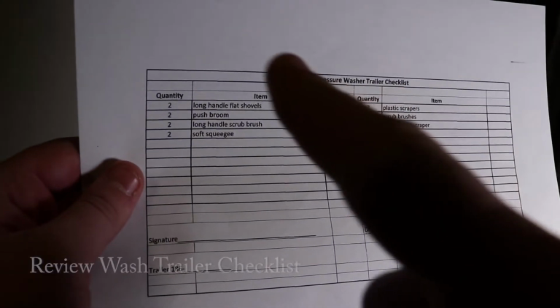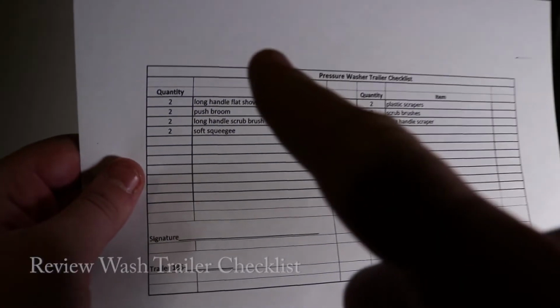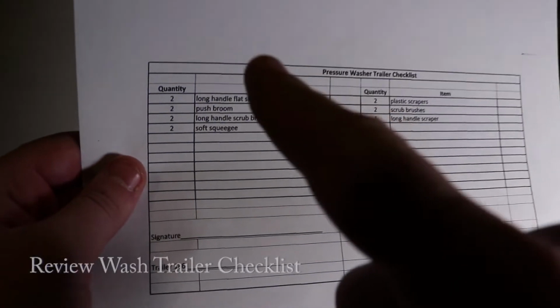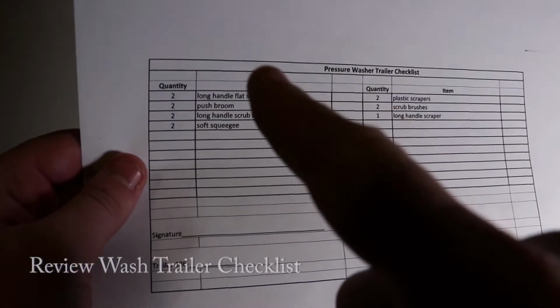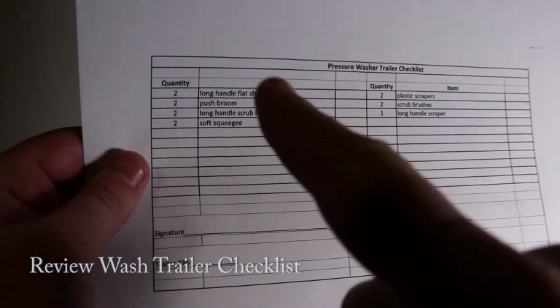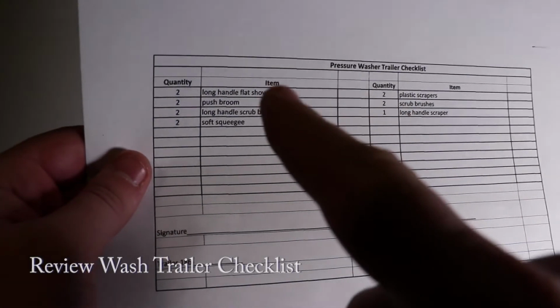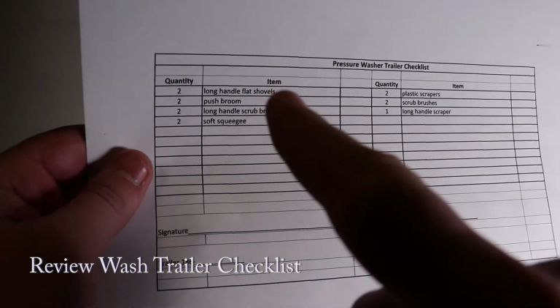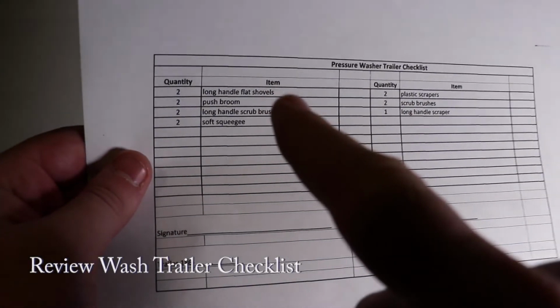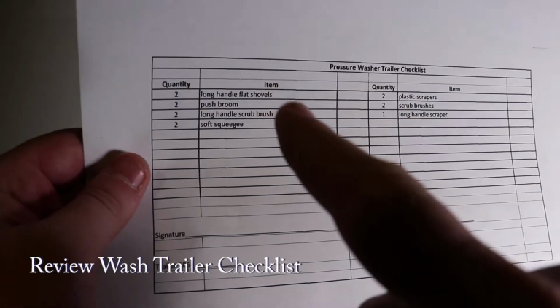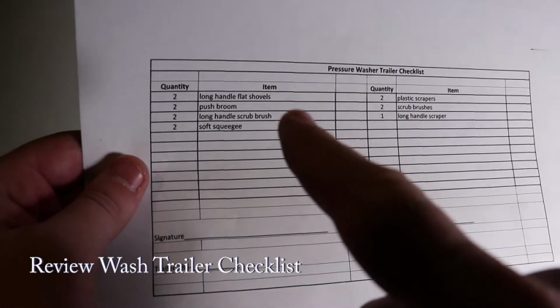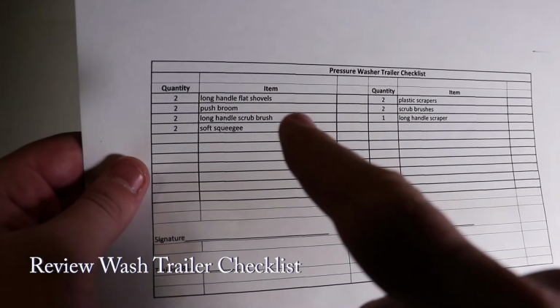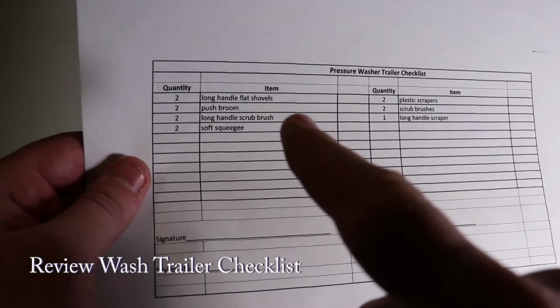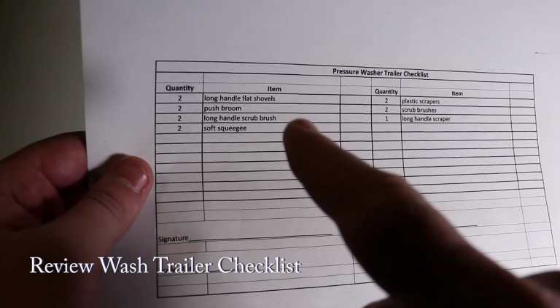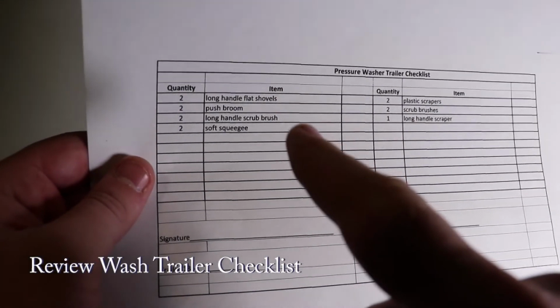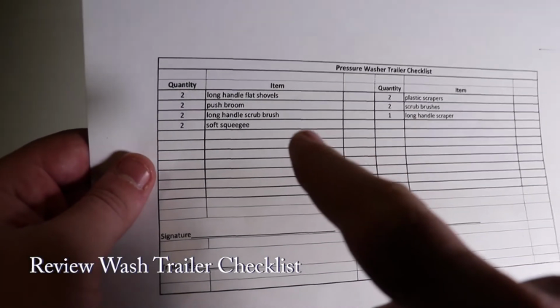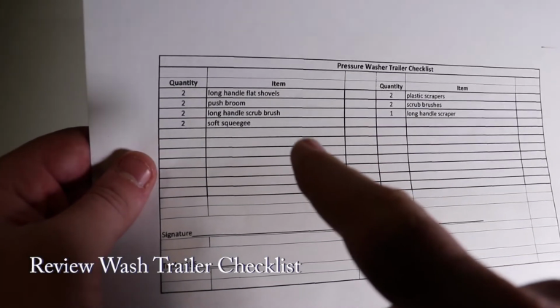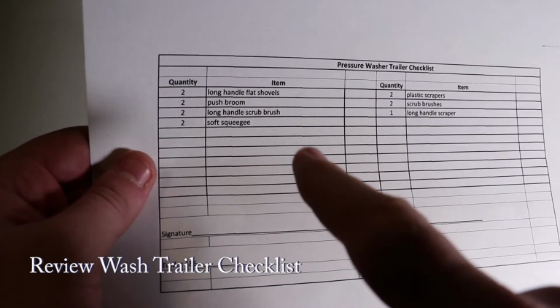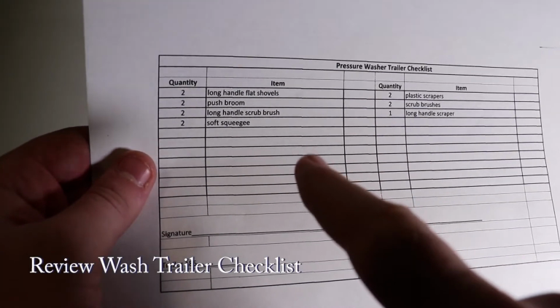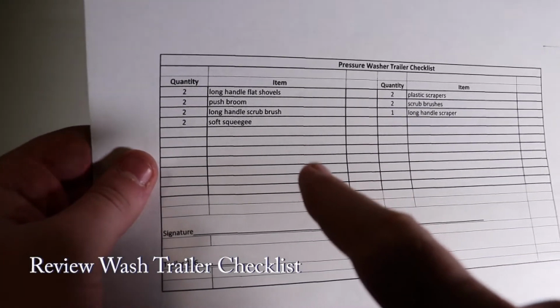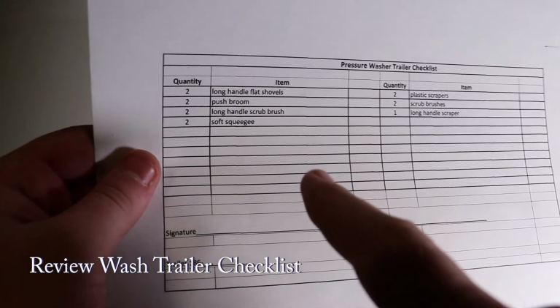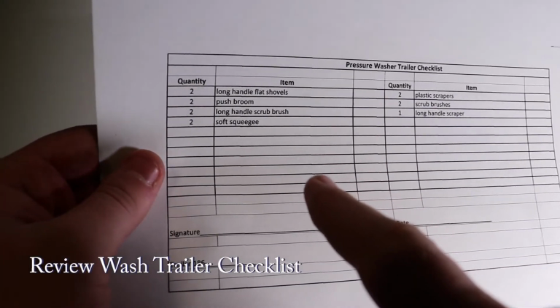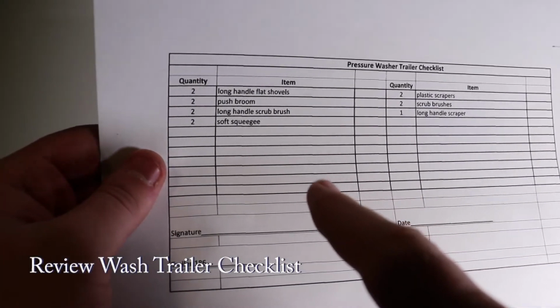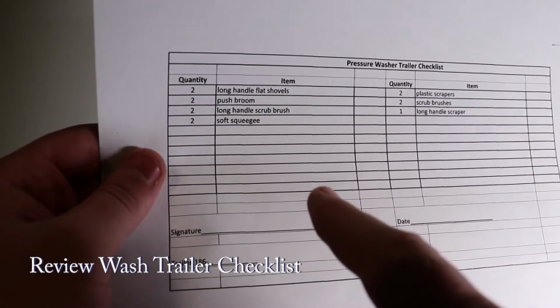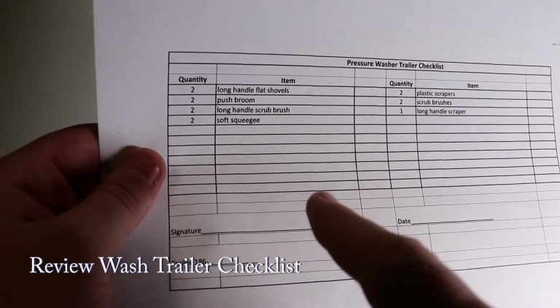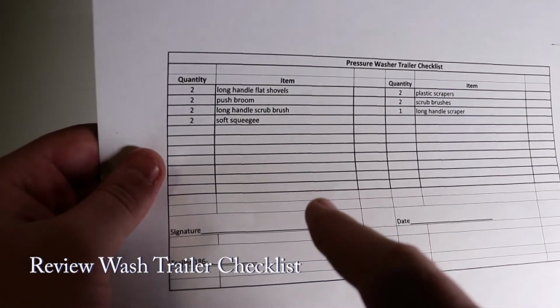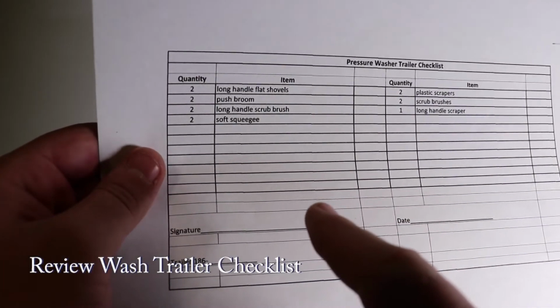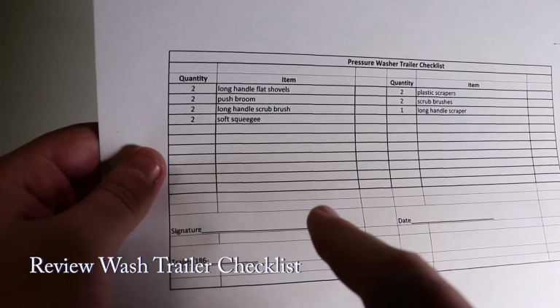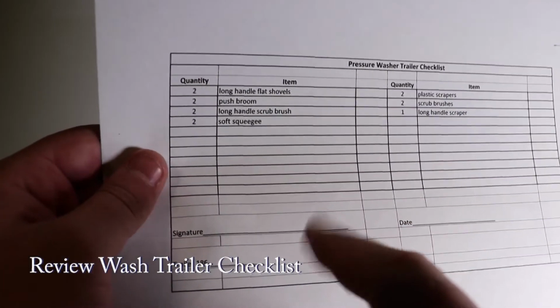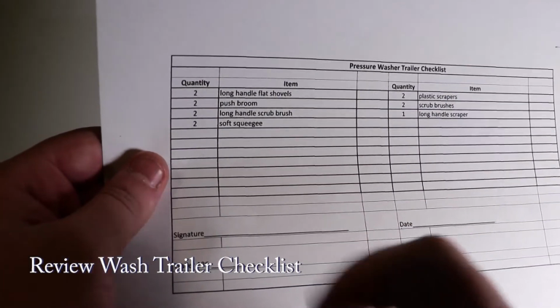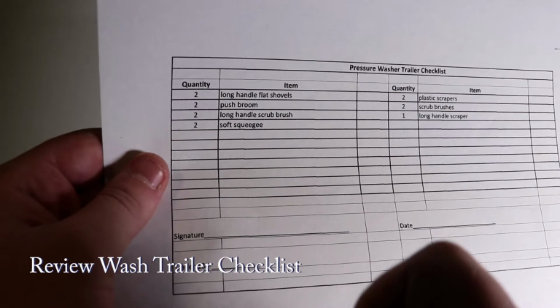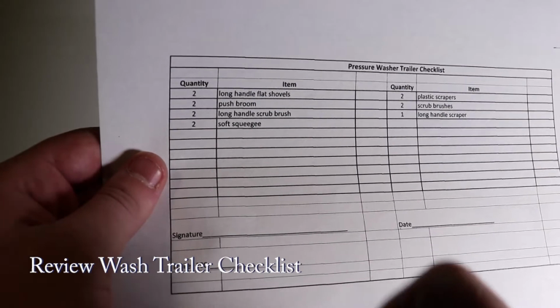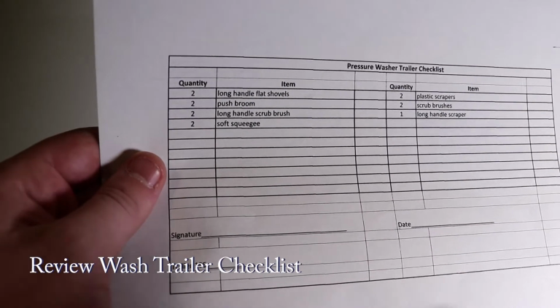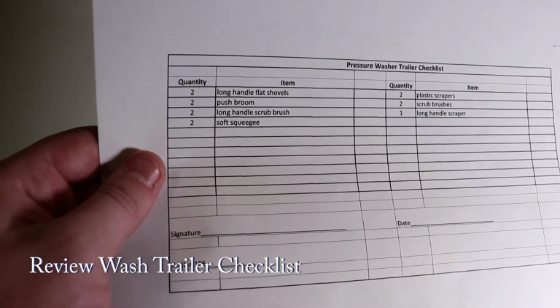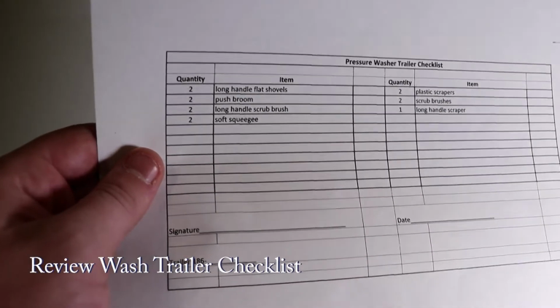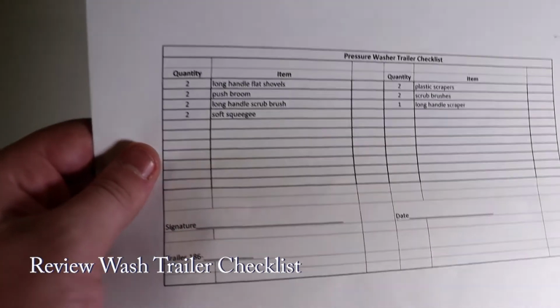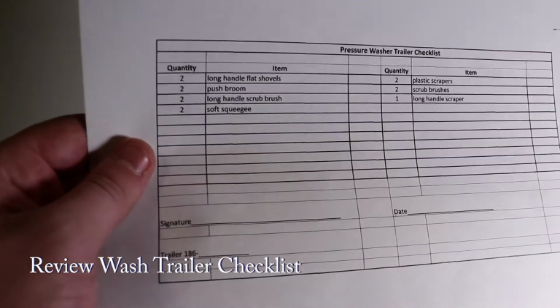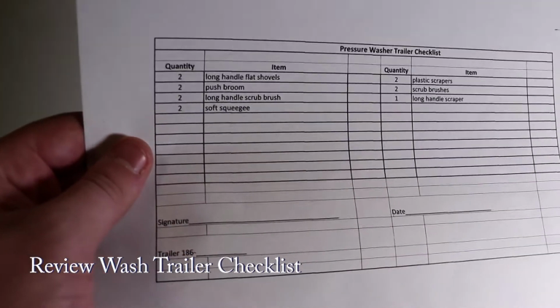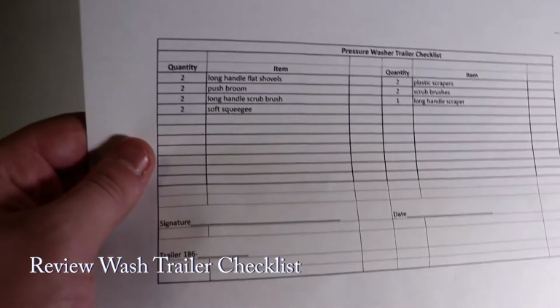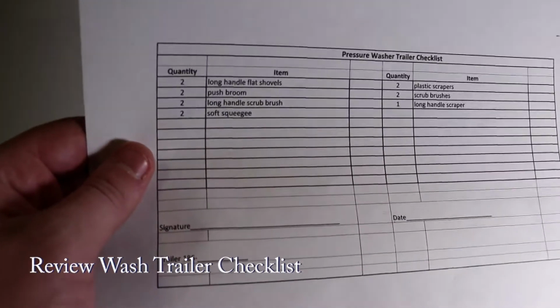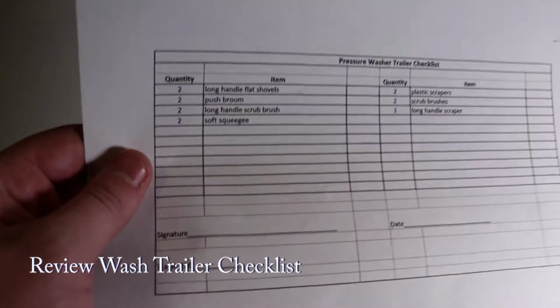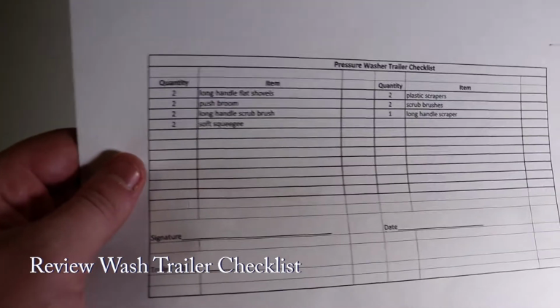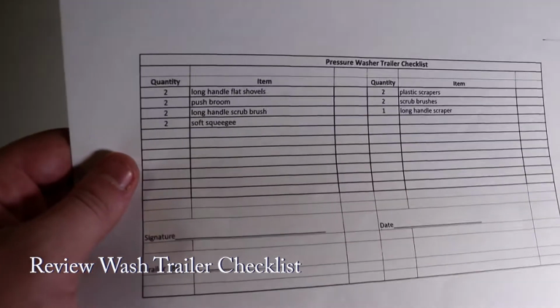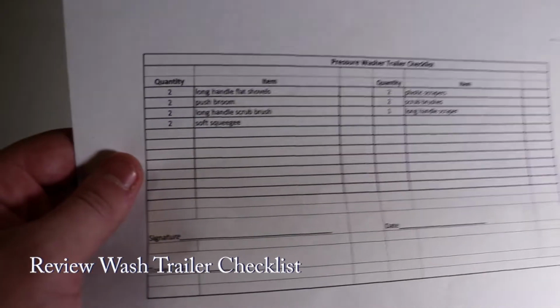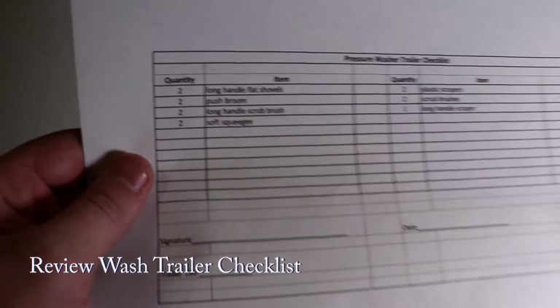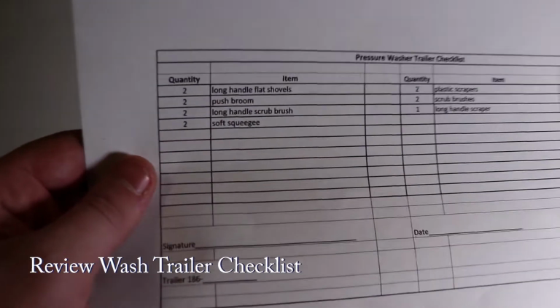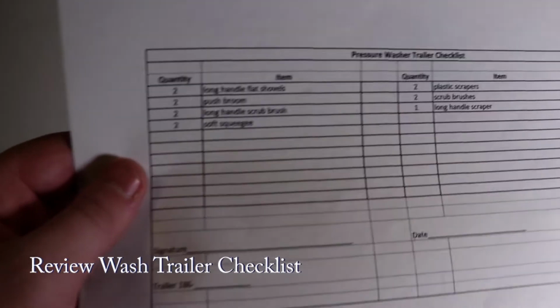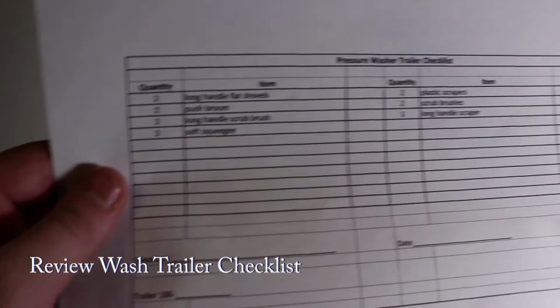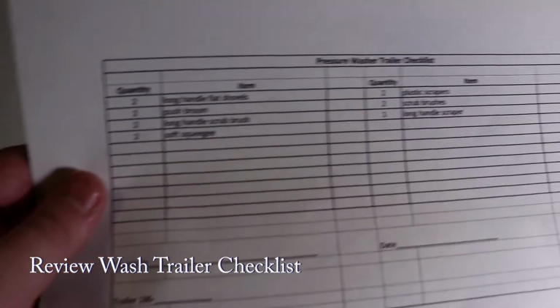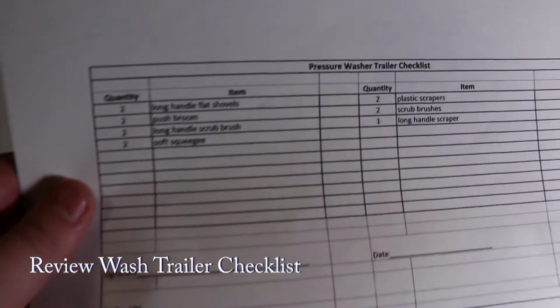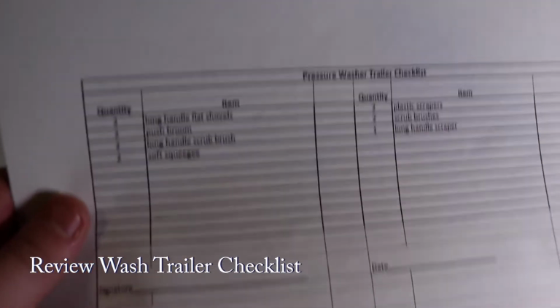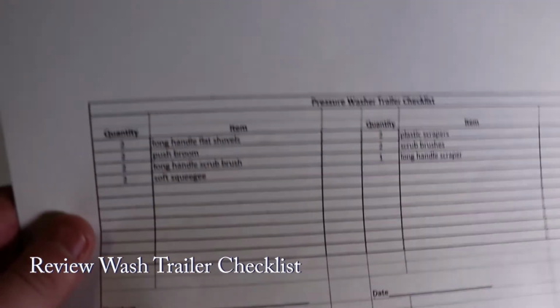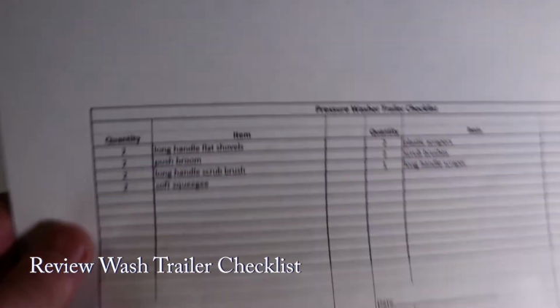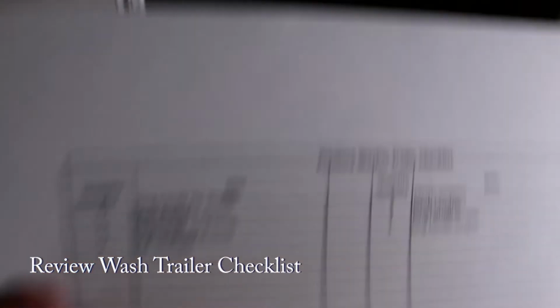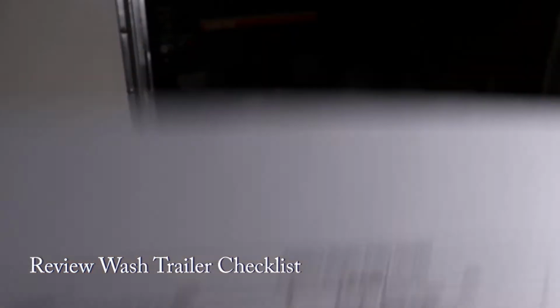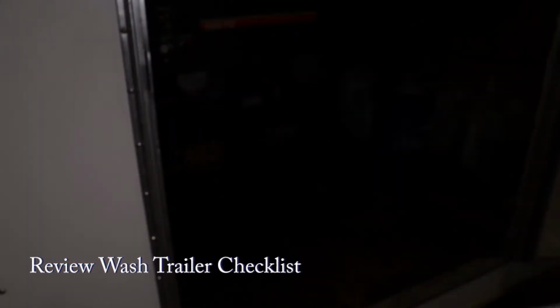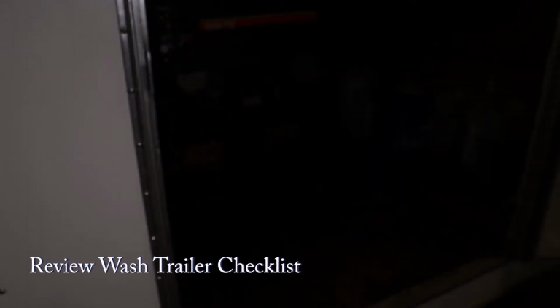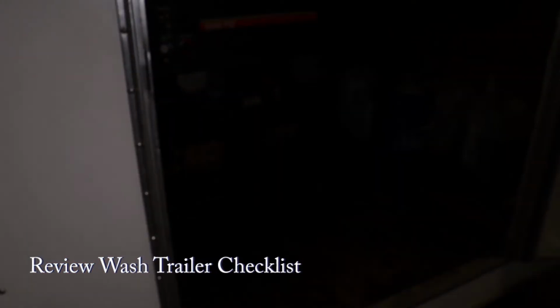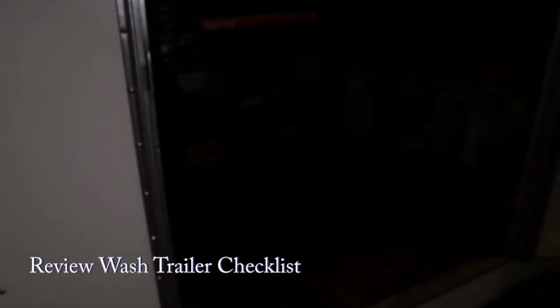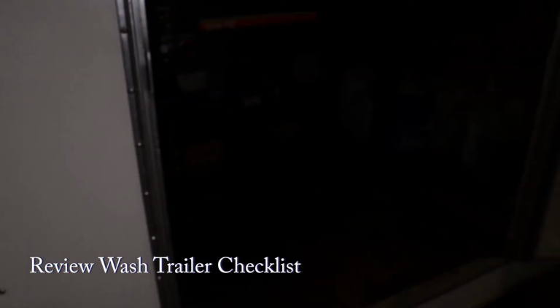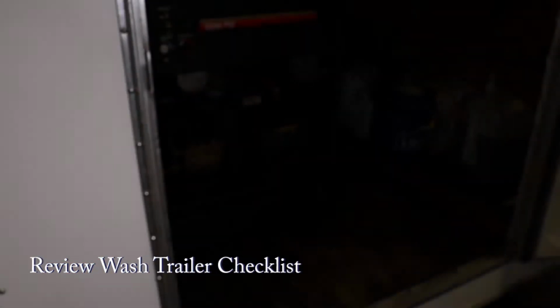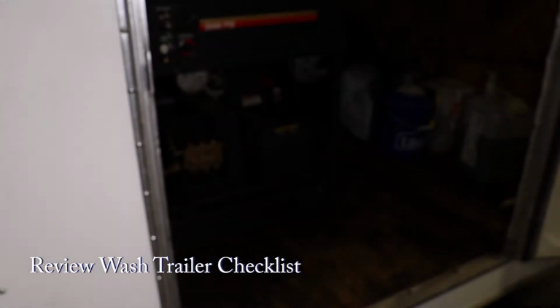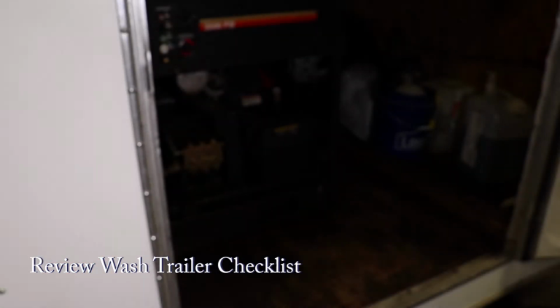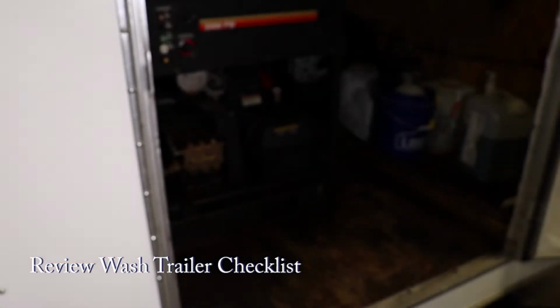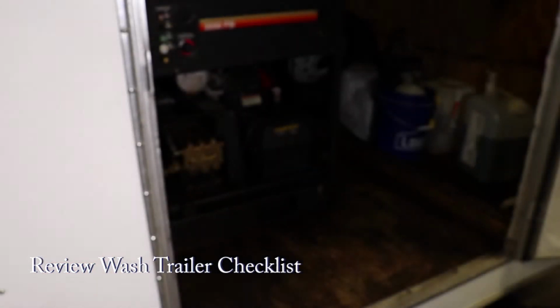After you finish those tasks, go over the wash trailer checklist and make note of anything that is missing or needs to be replaced.